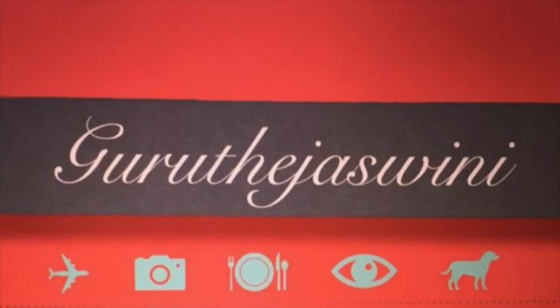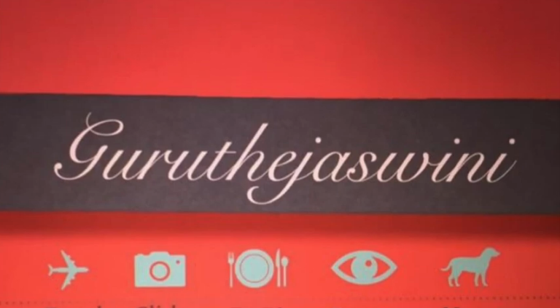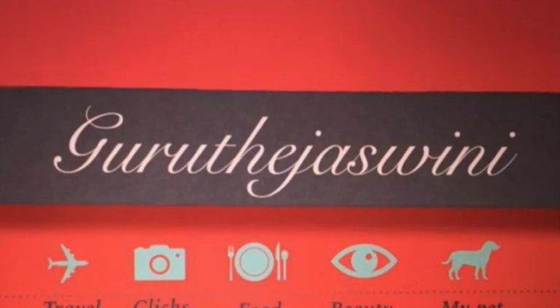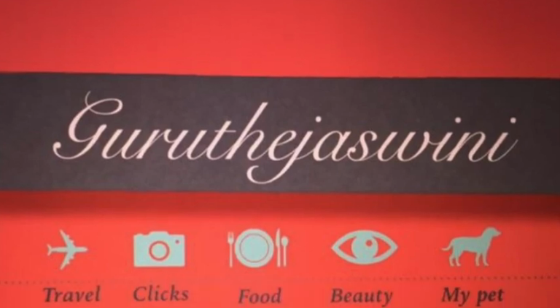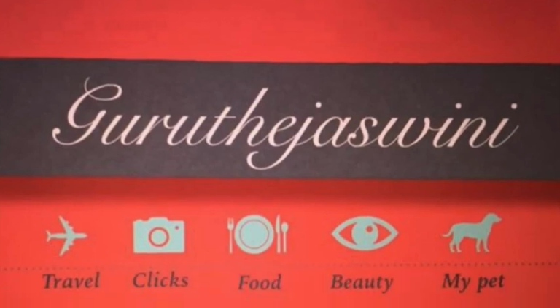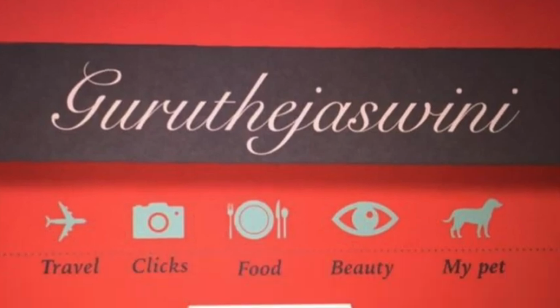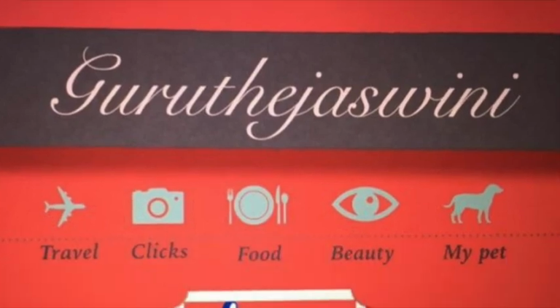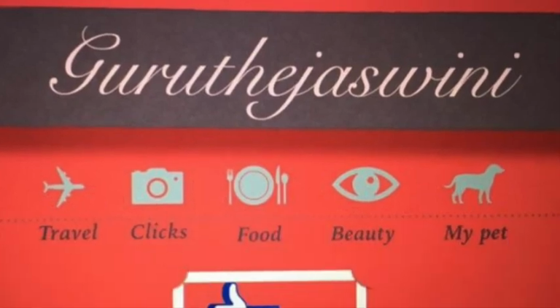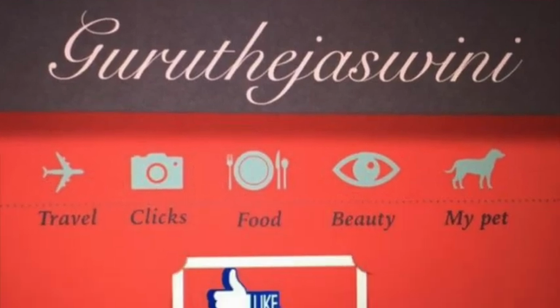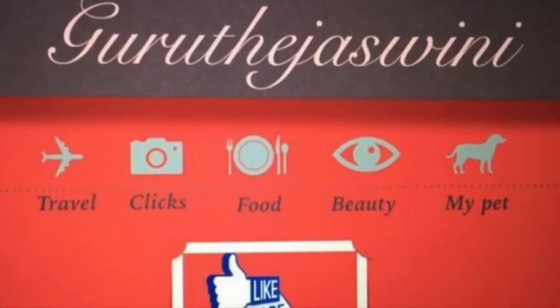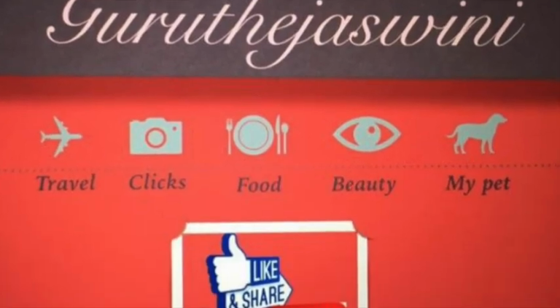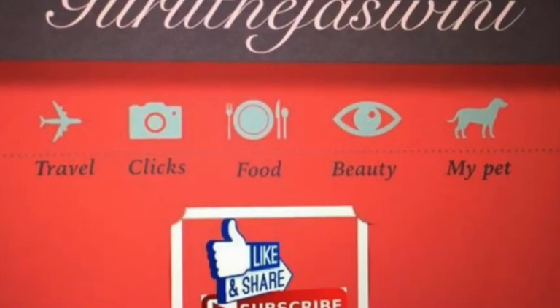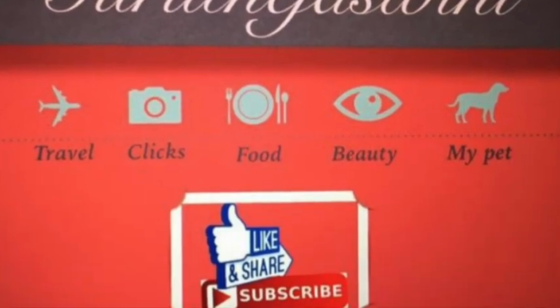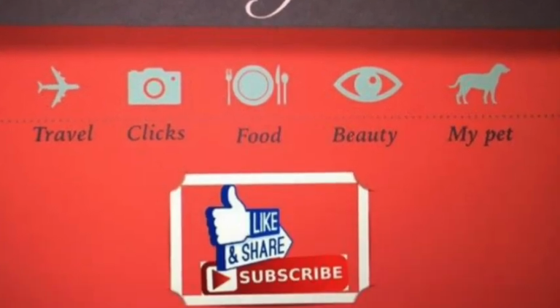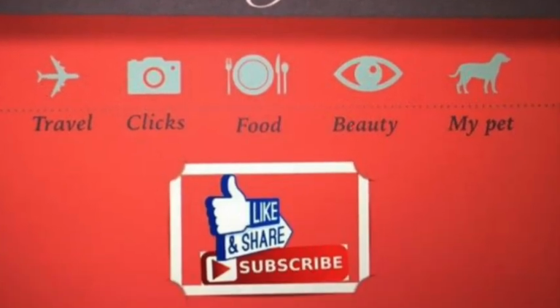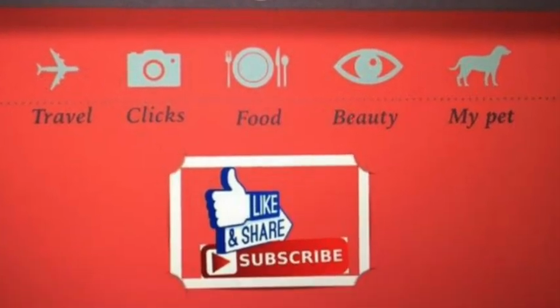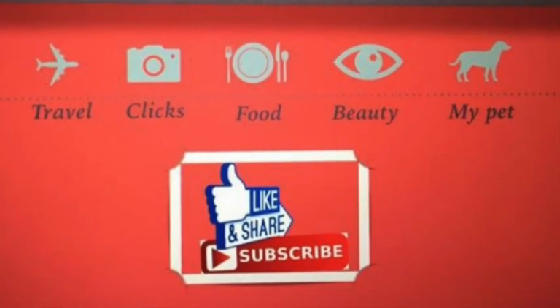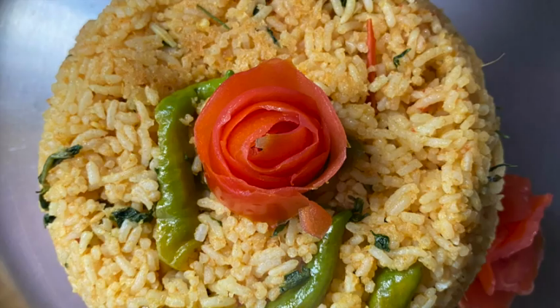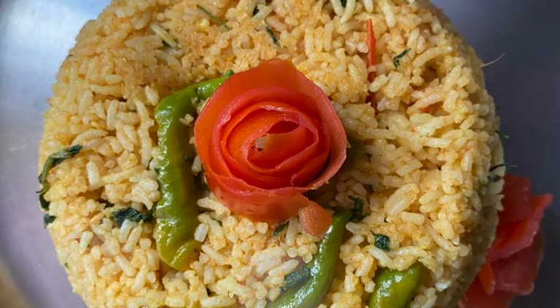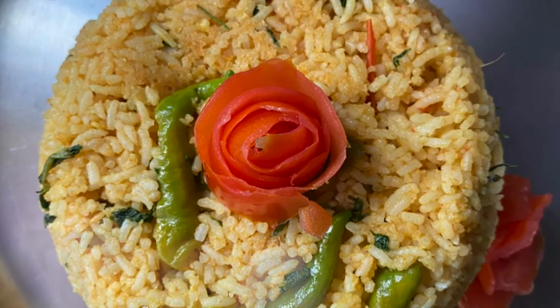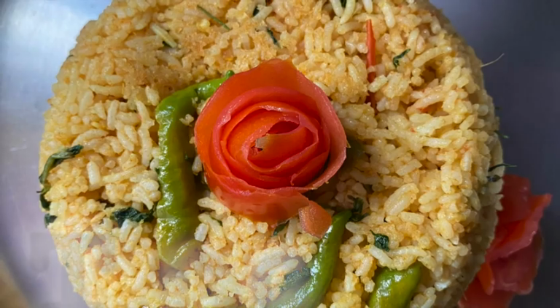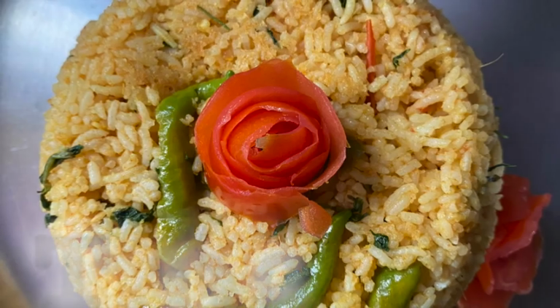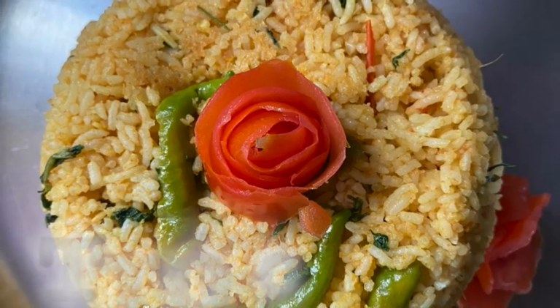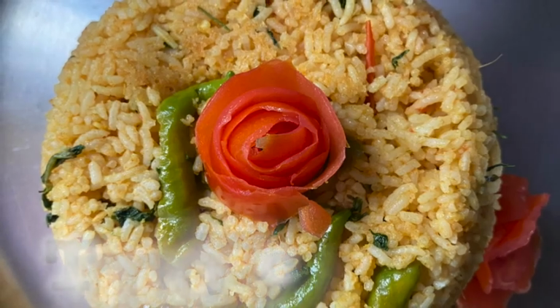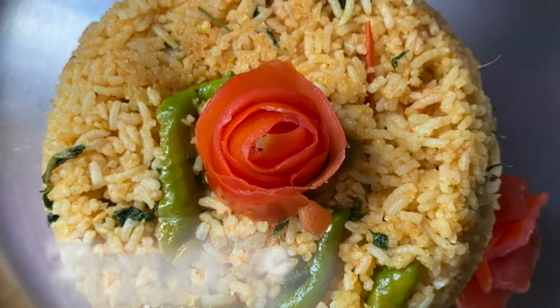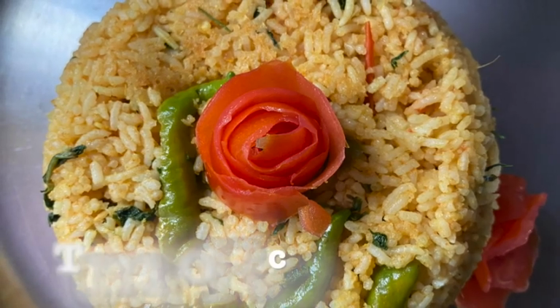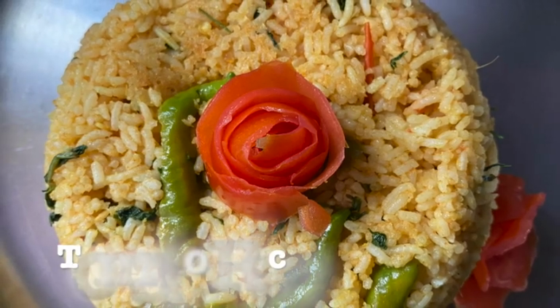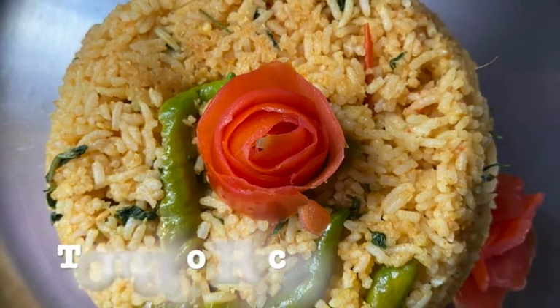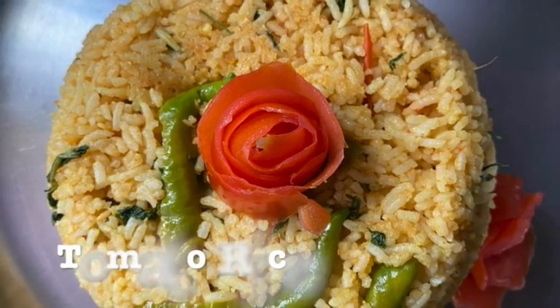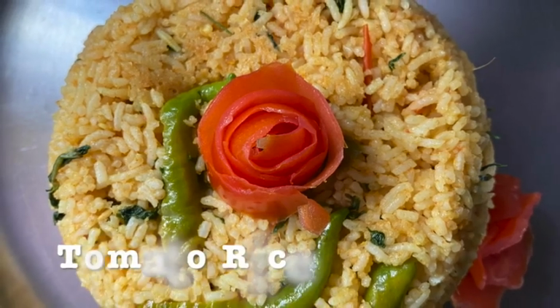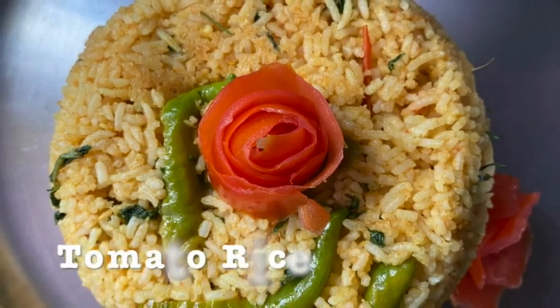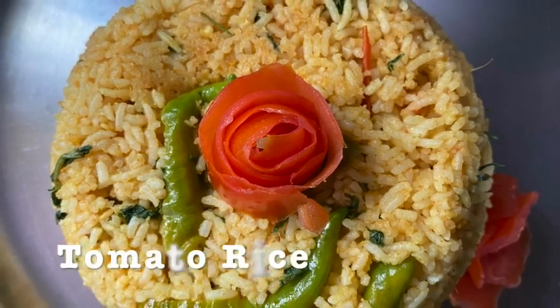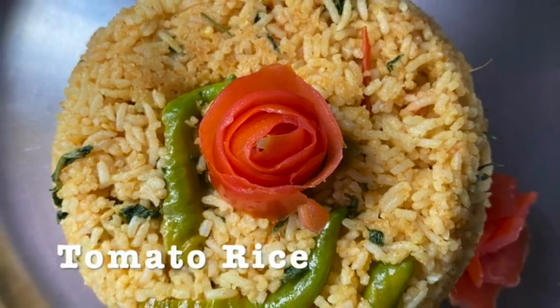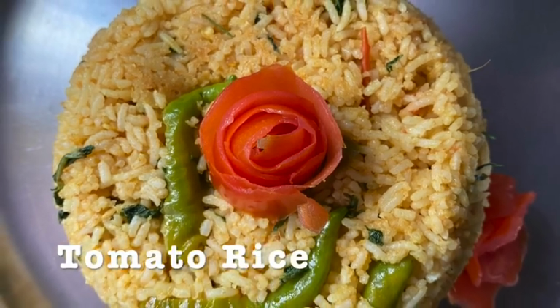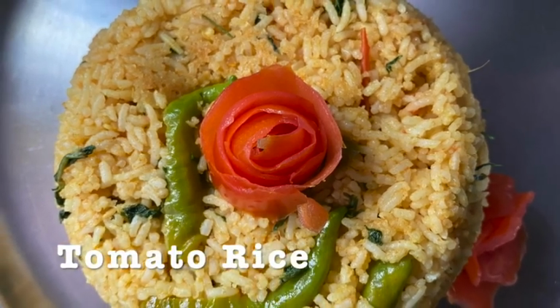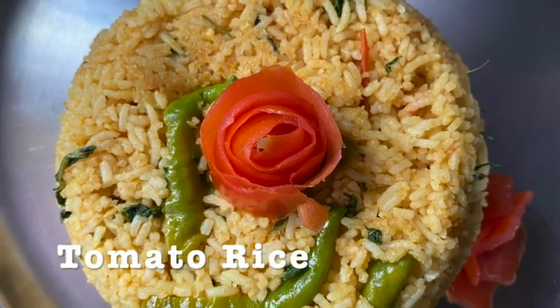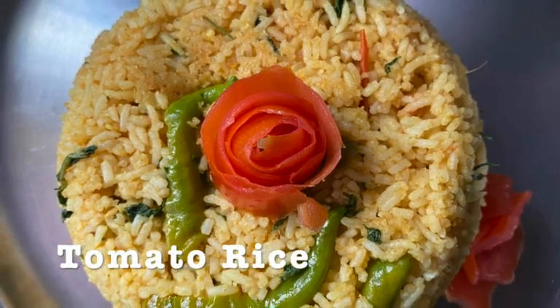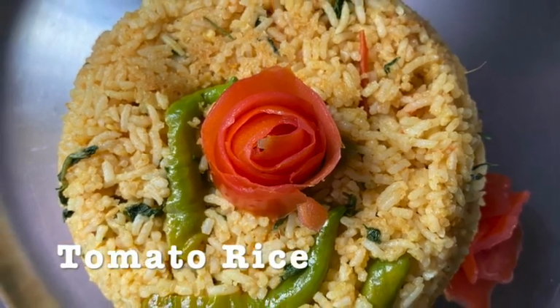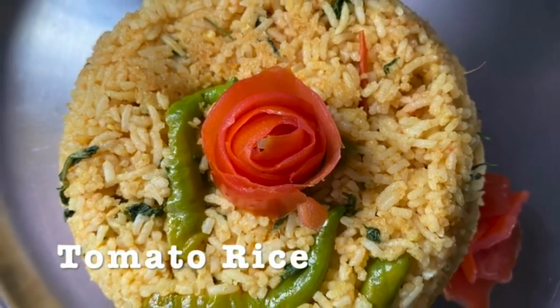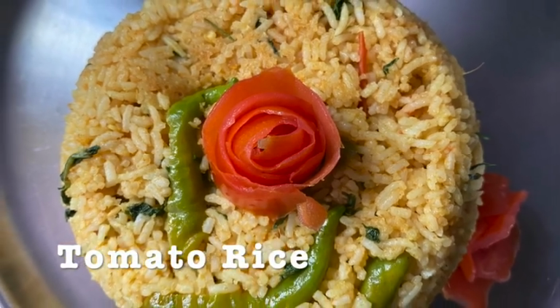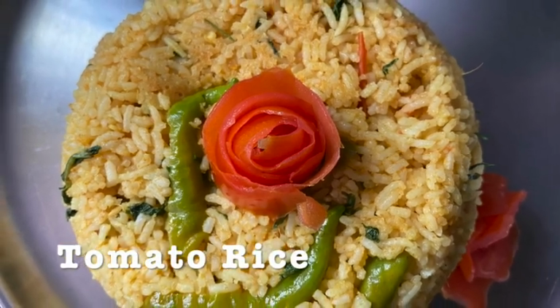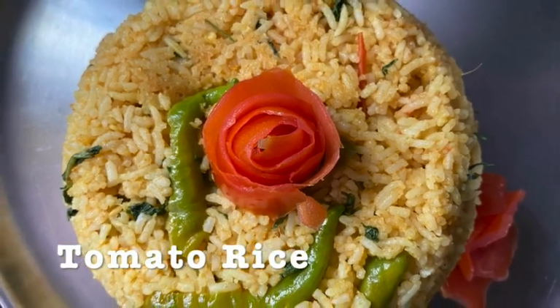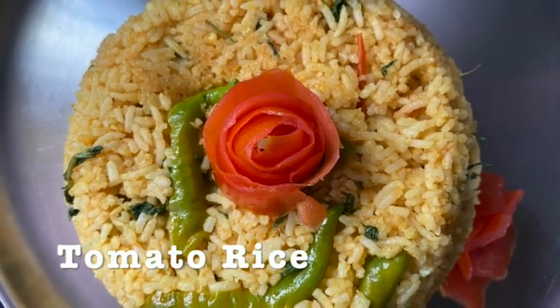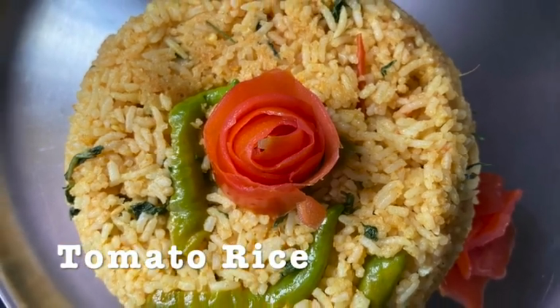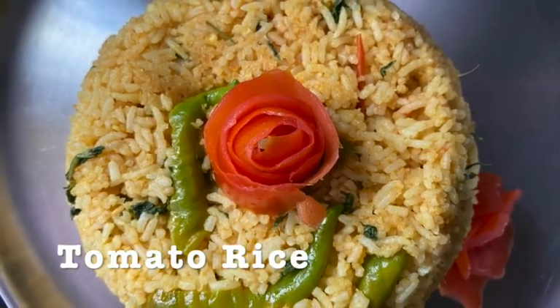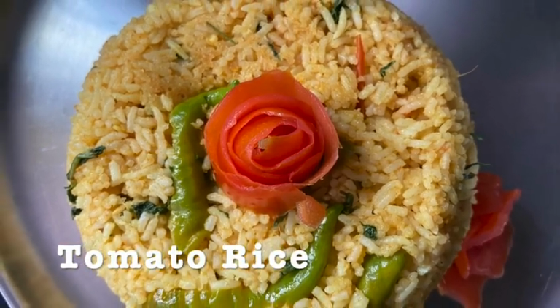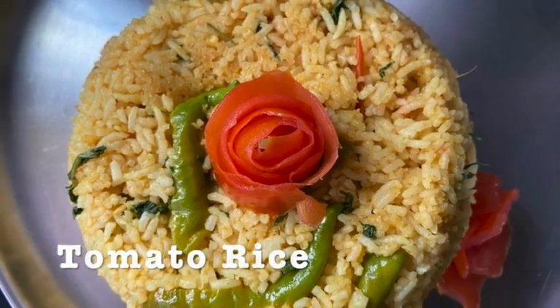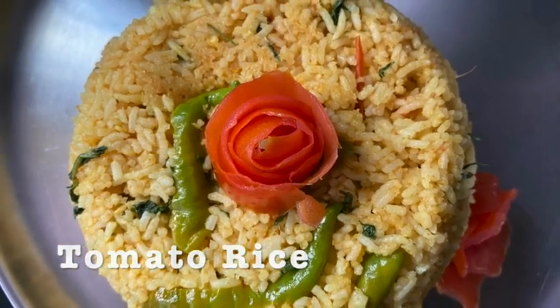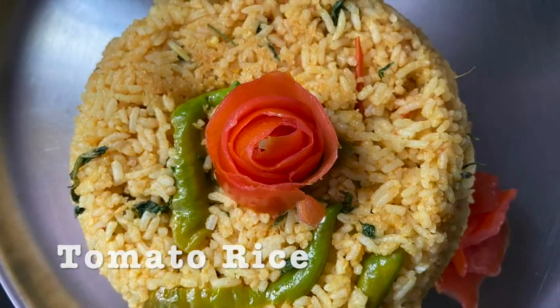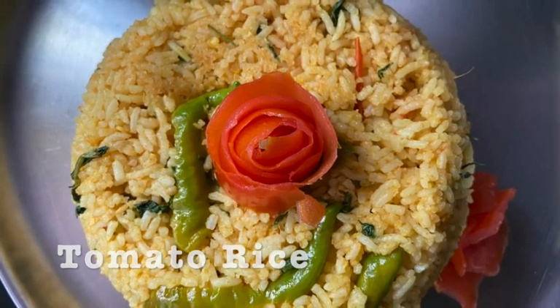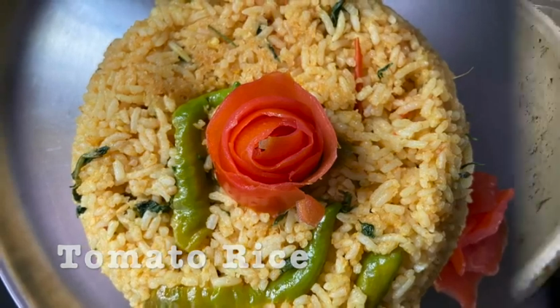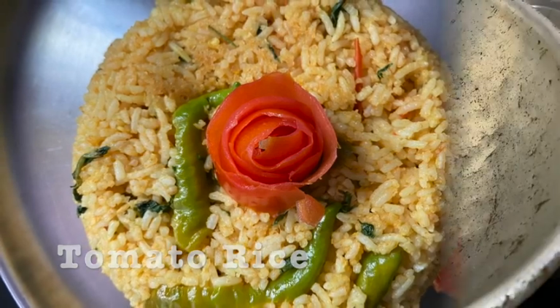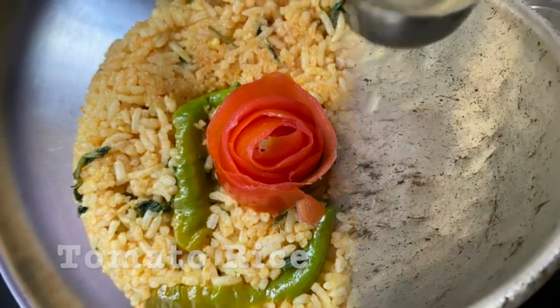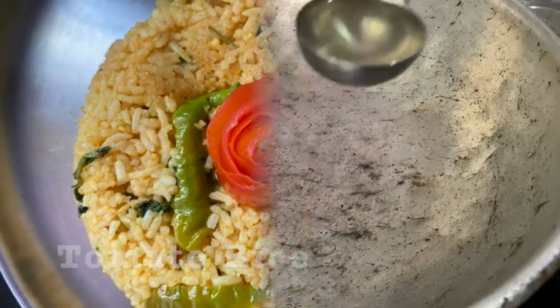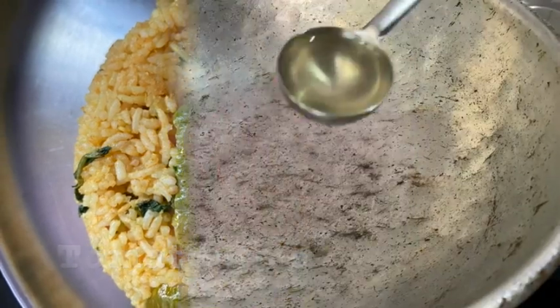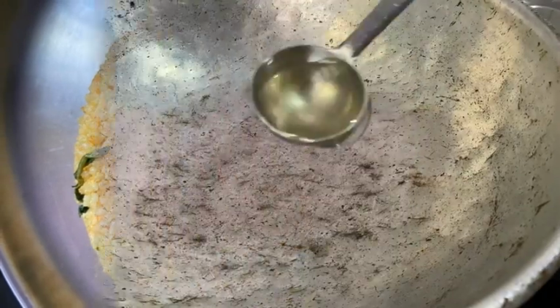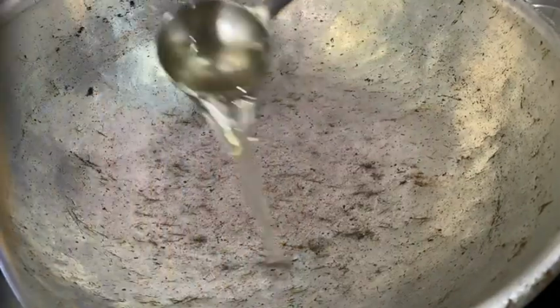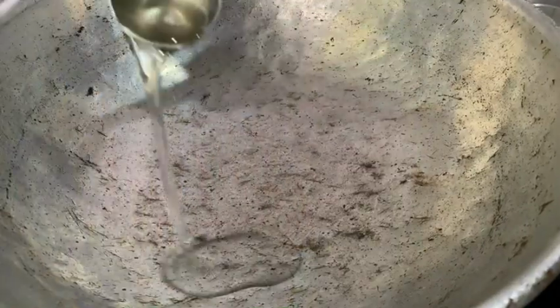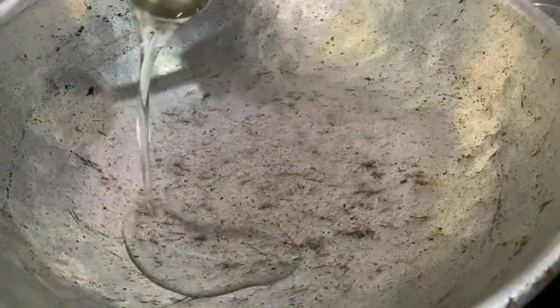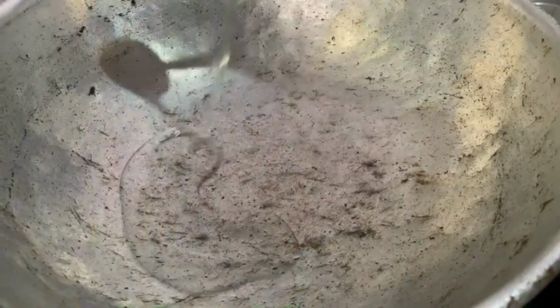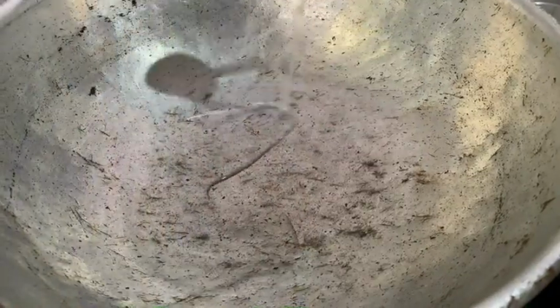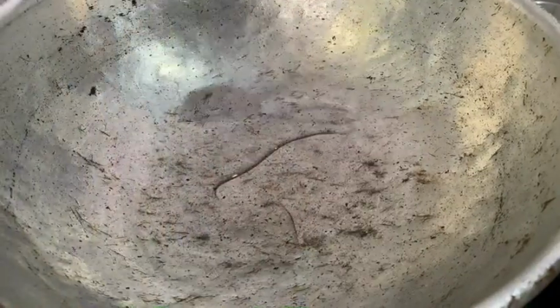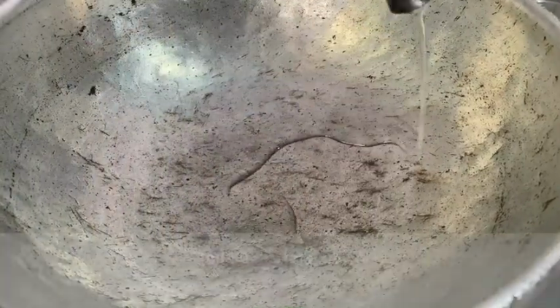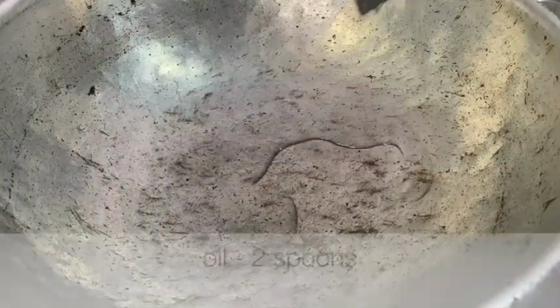Hello and welcome to my channel. This is an instant recipe for tomato rice.